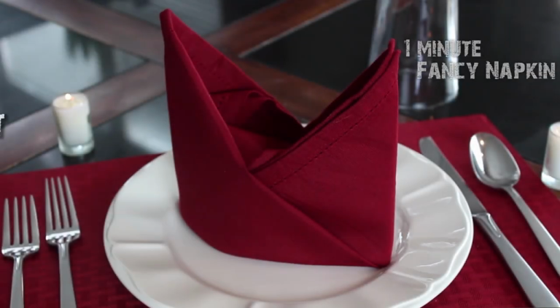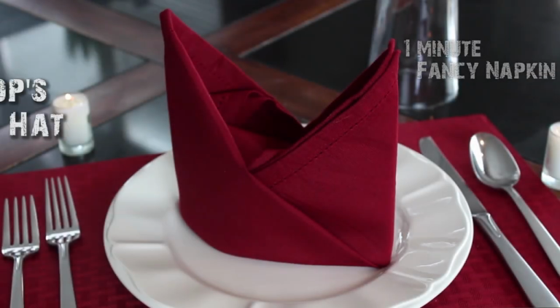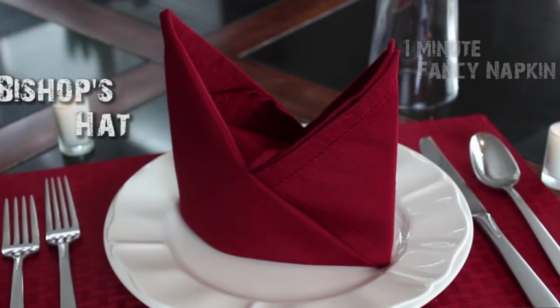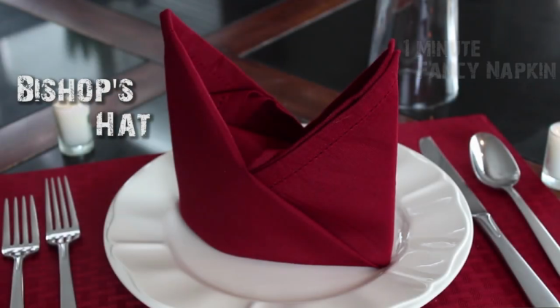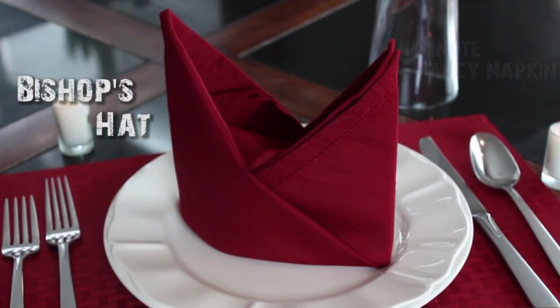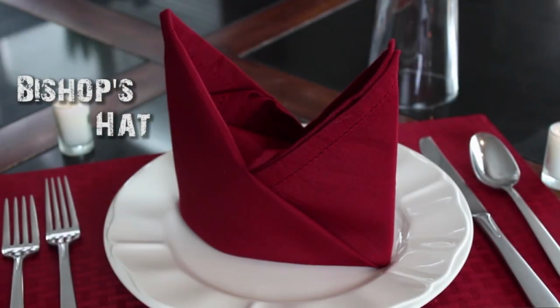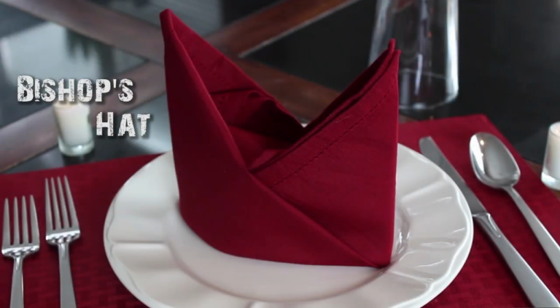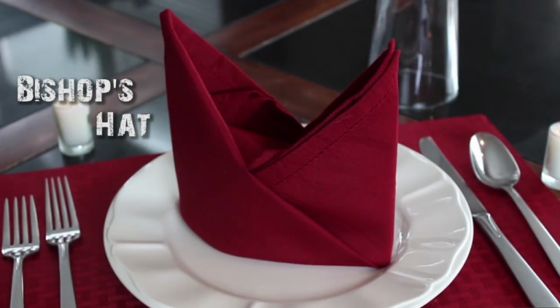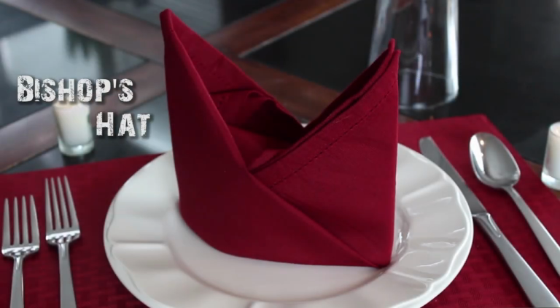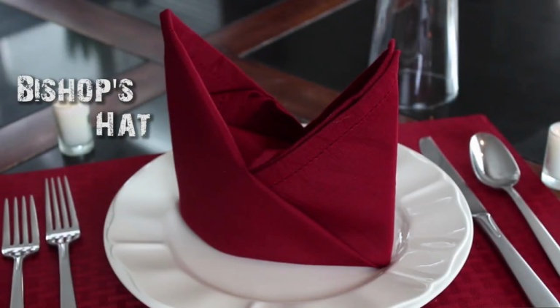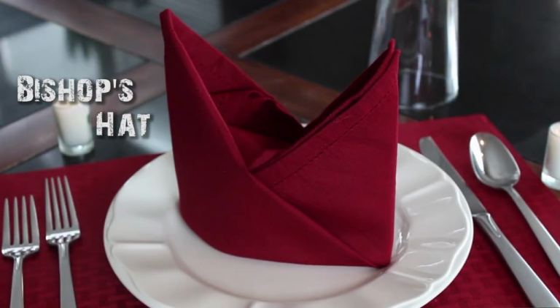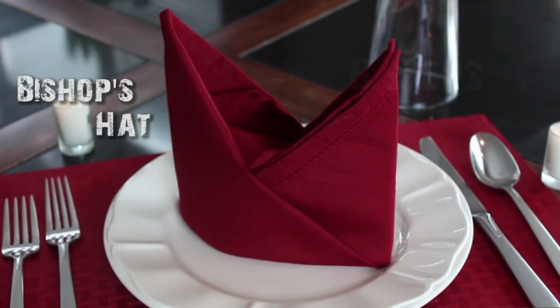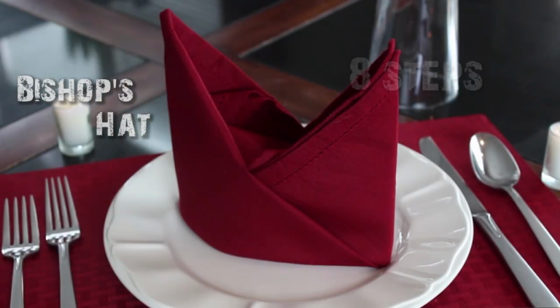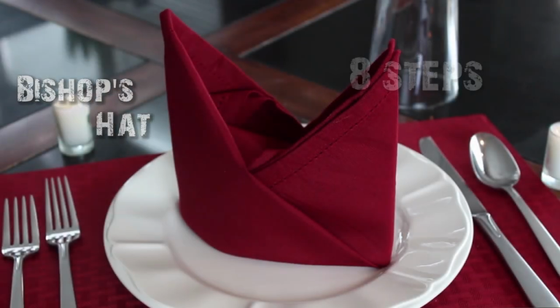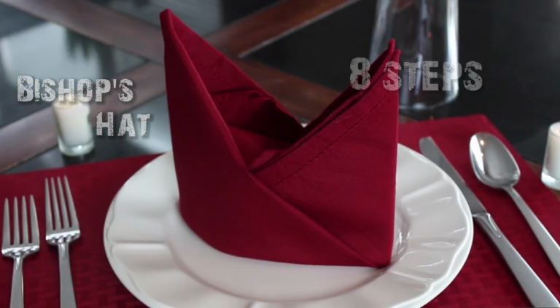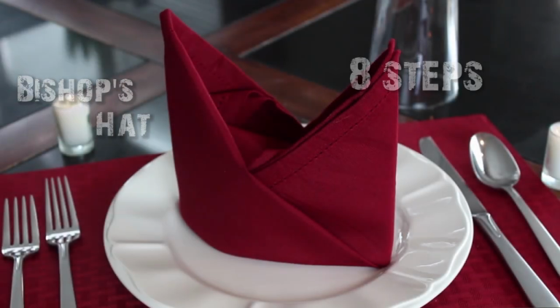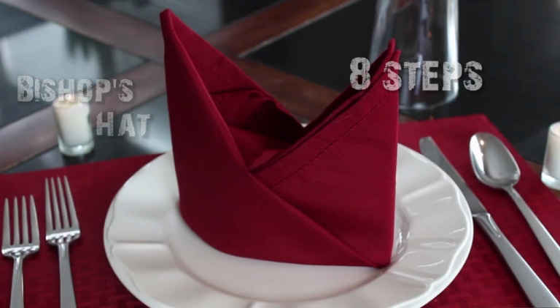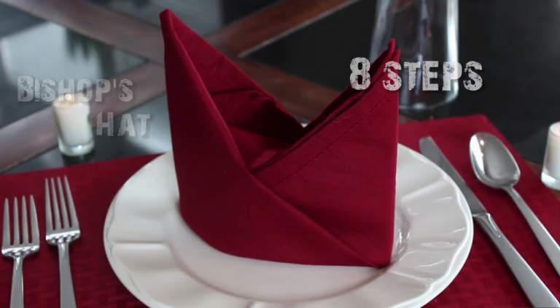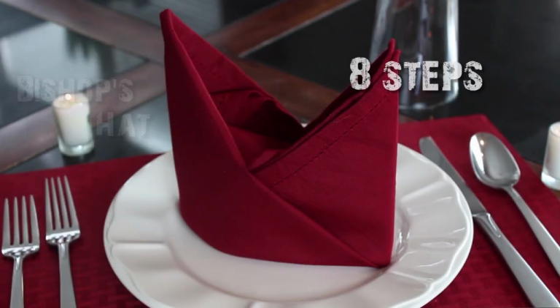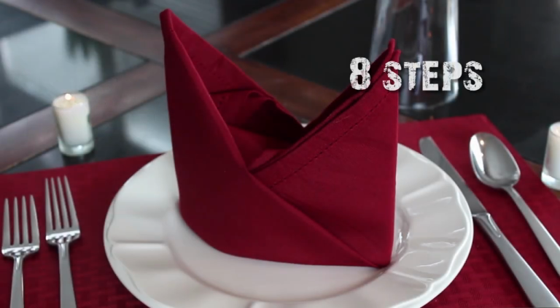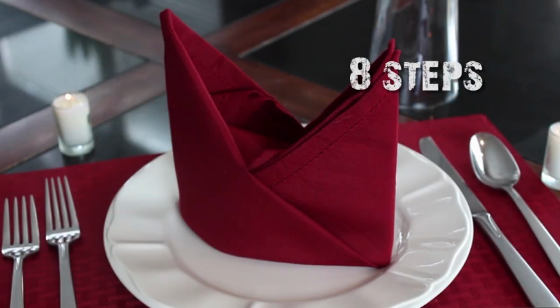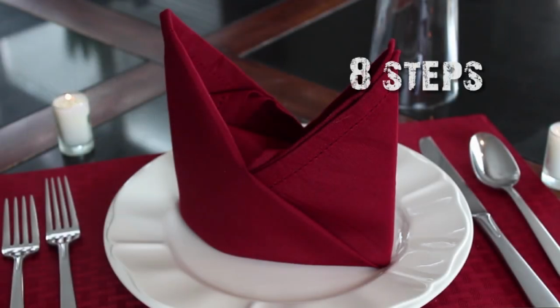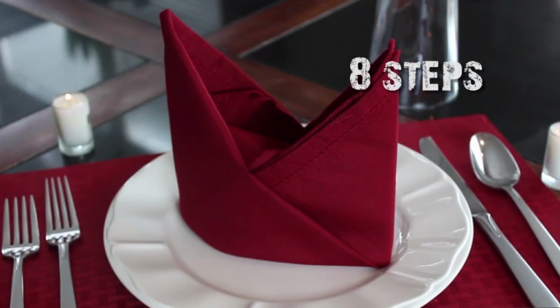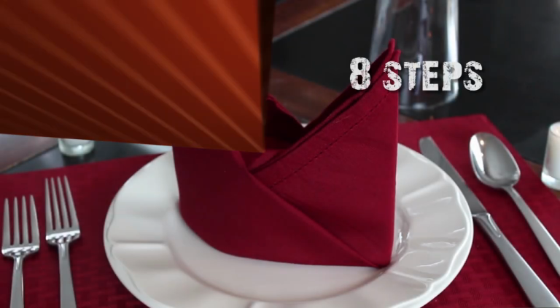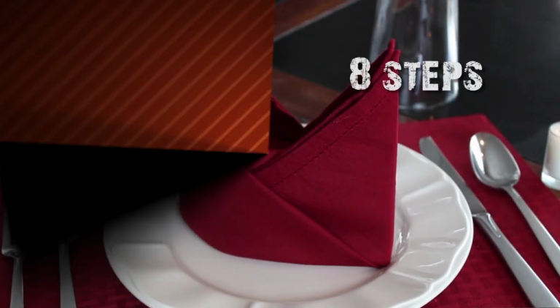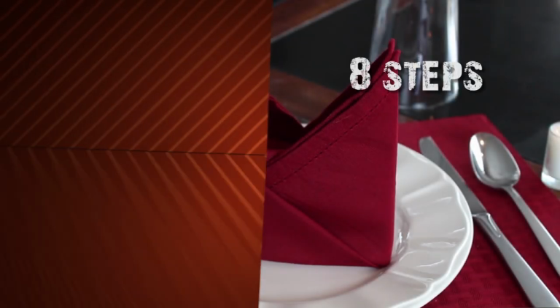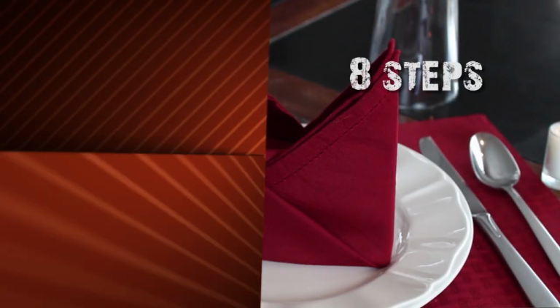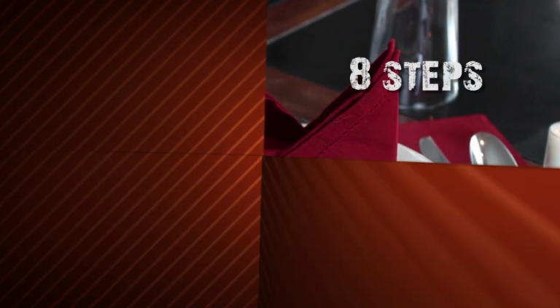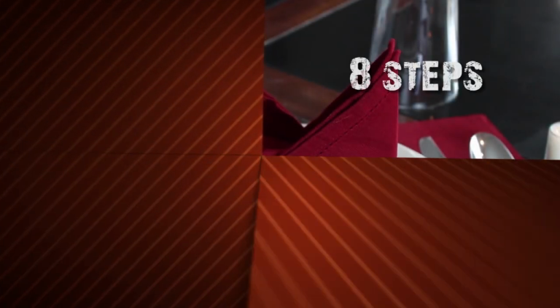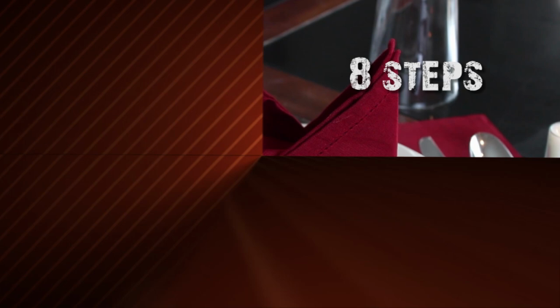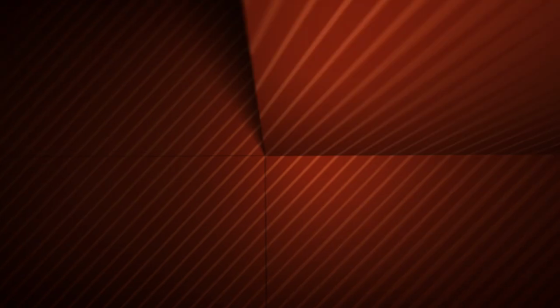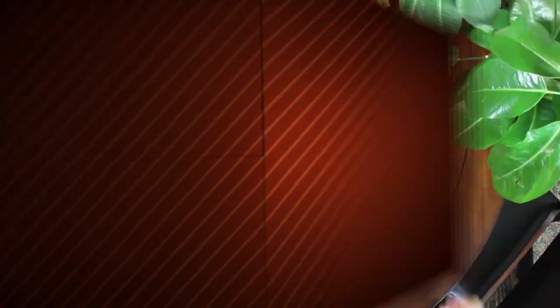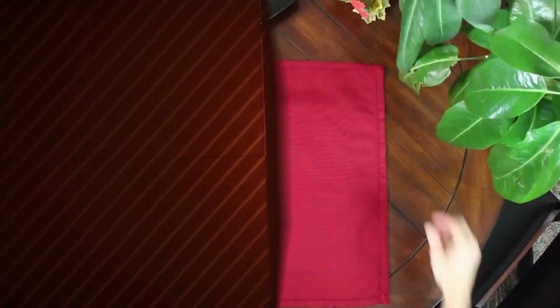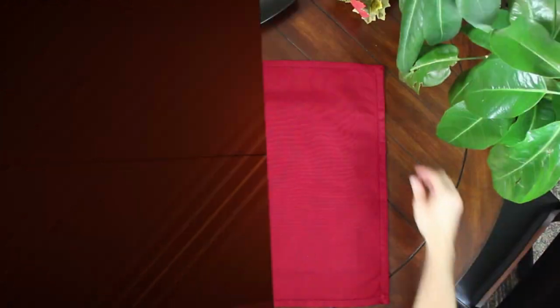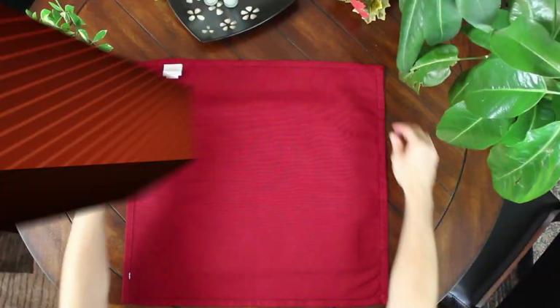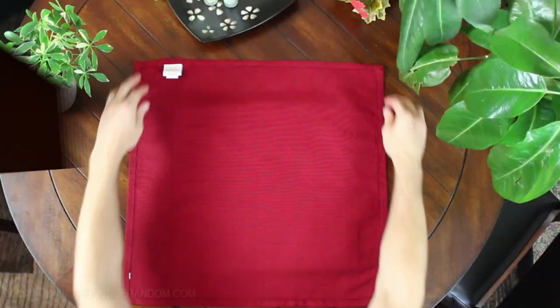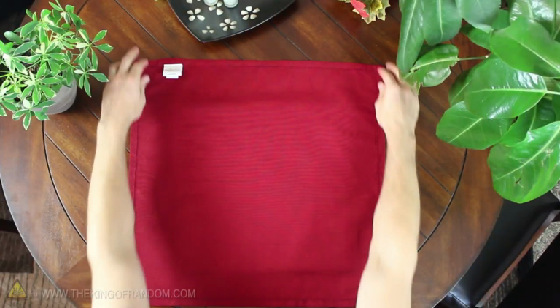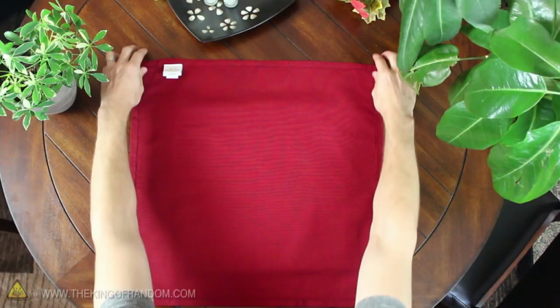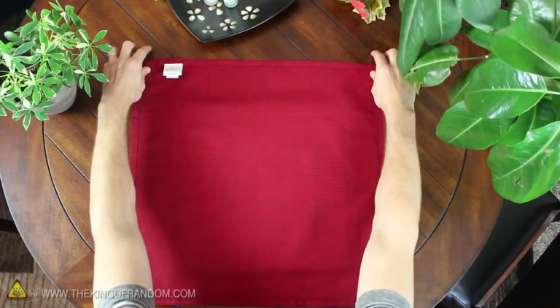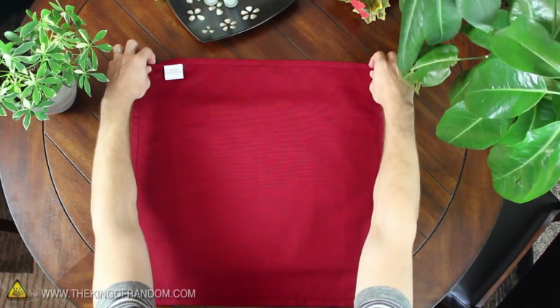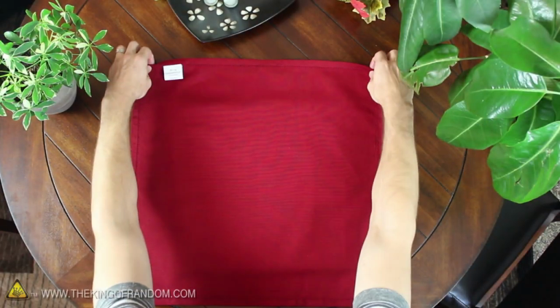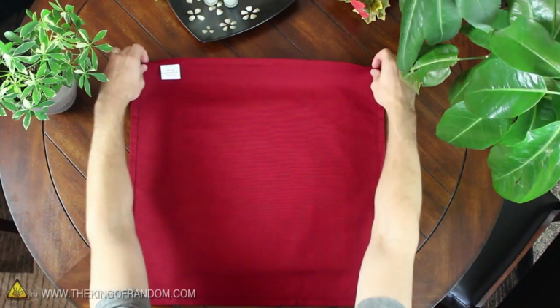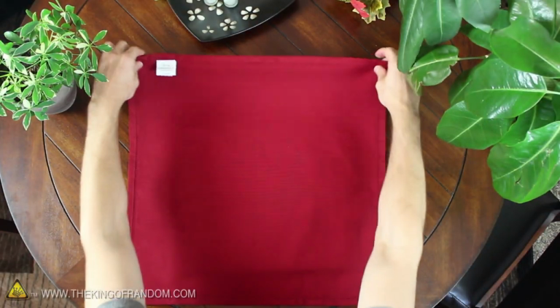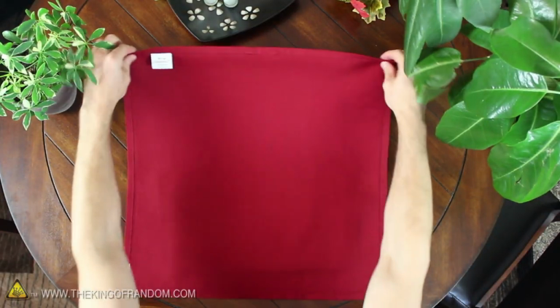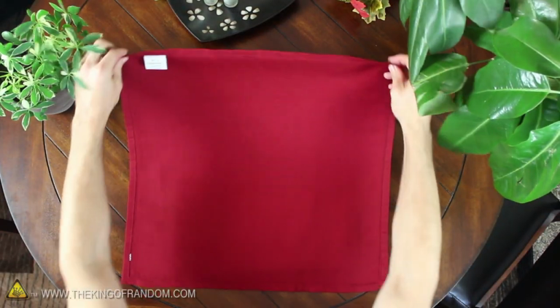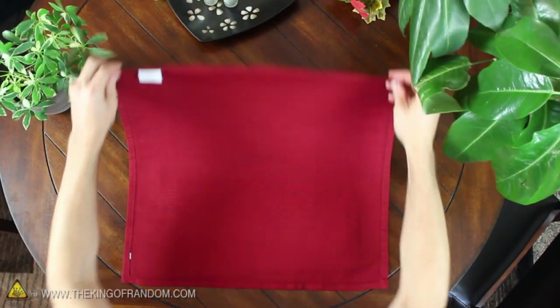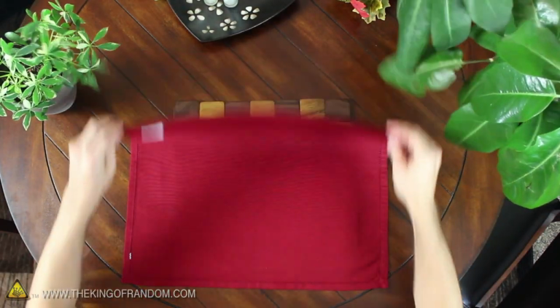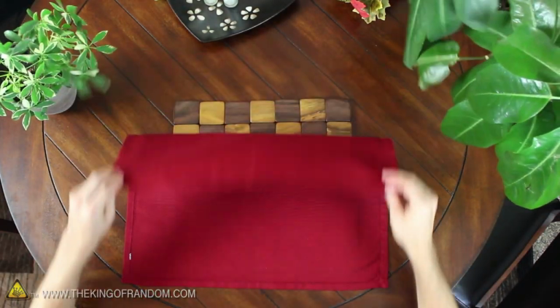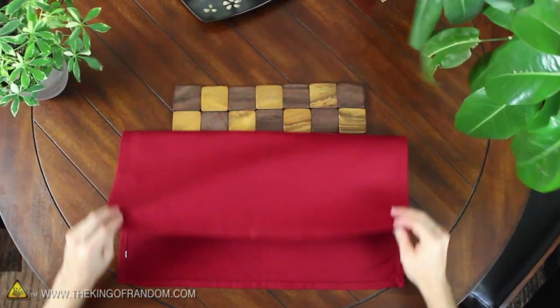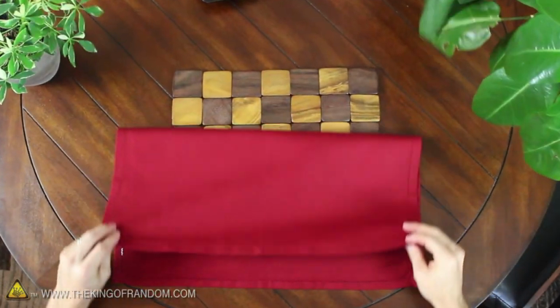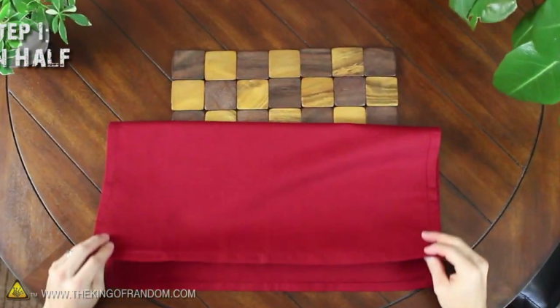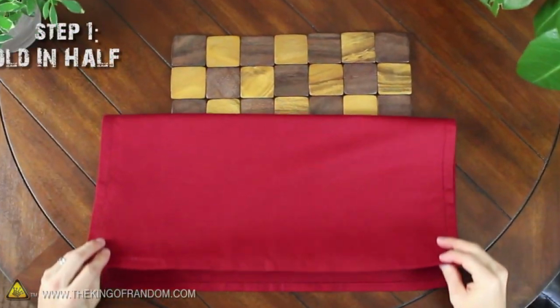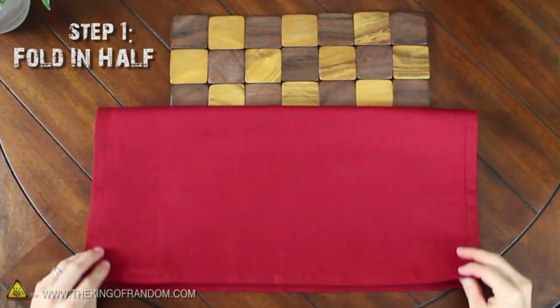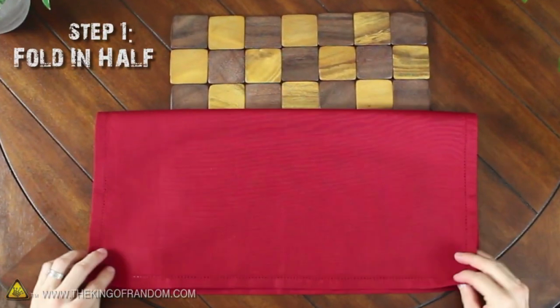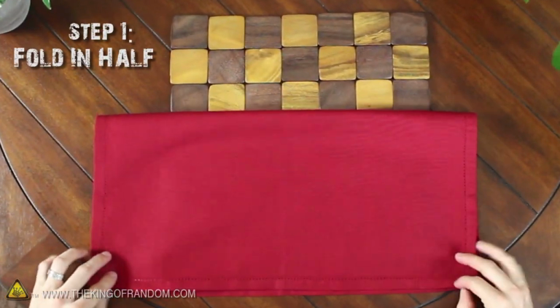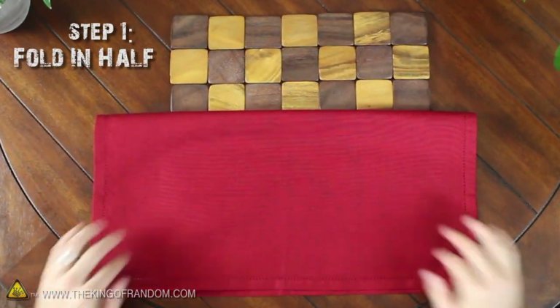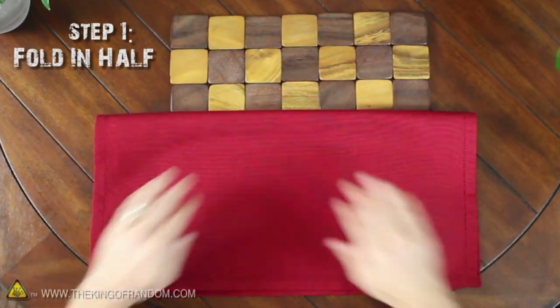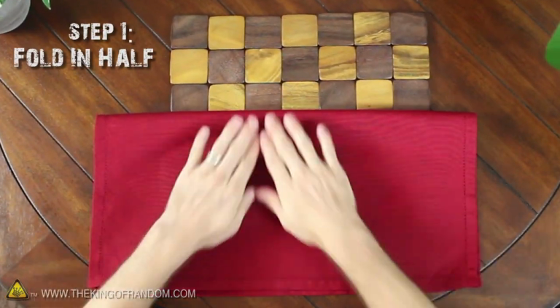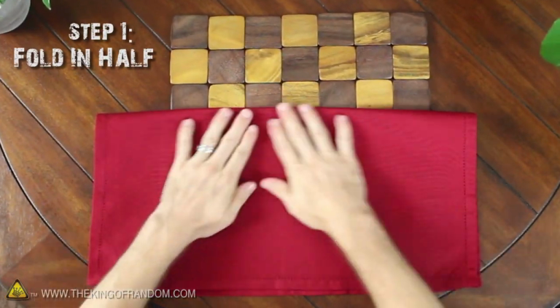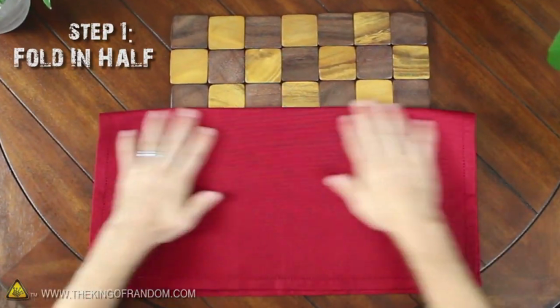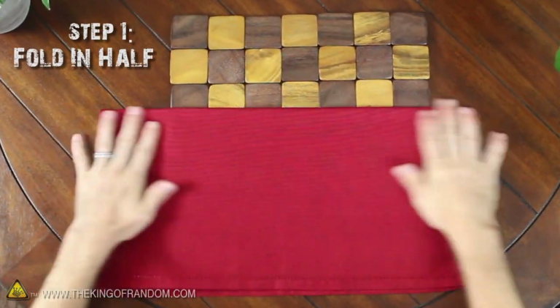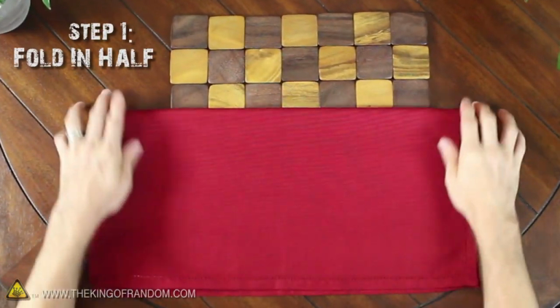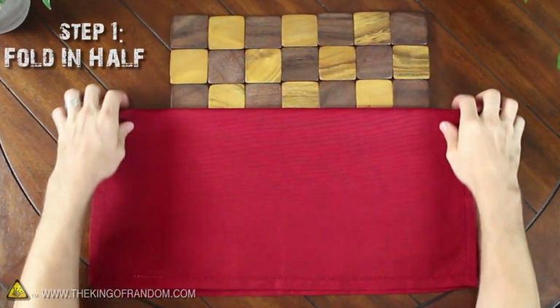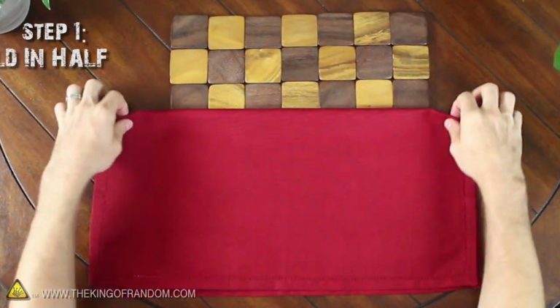We can make the bishop's hat in 8 easy steps. Start by folding a square napkin in half from top to bottom and crease it in the middle.